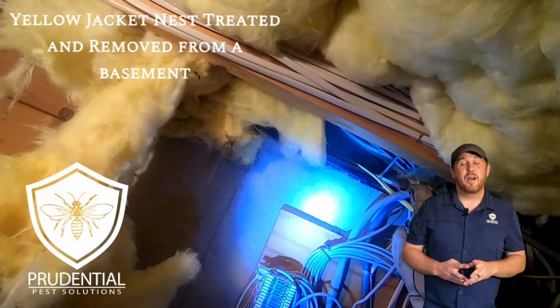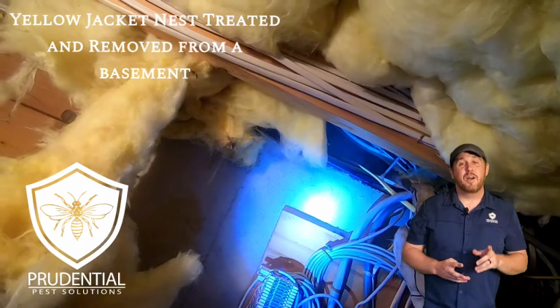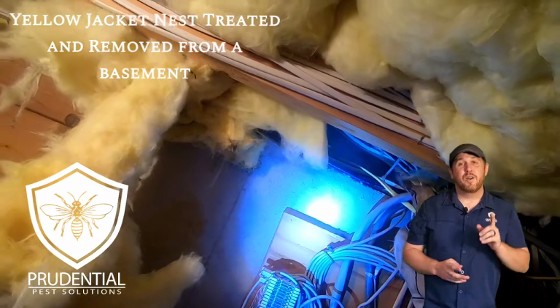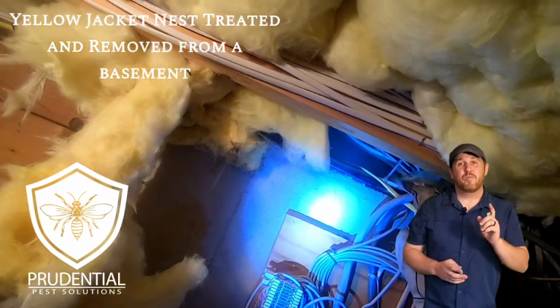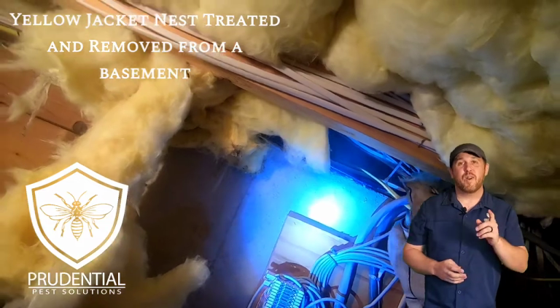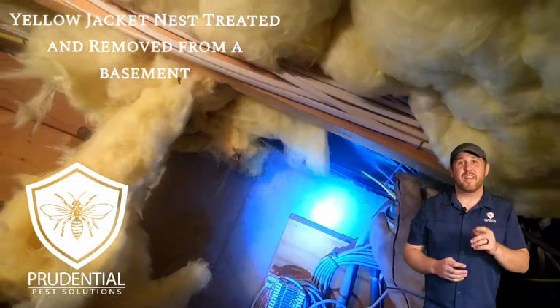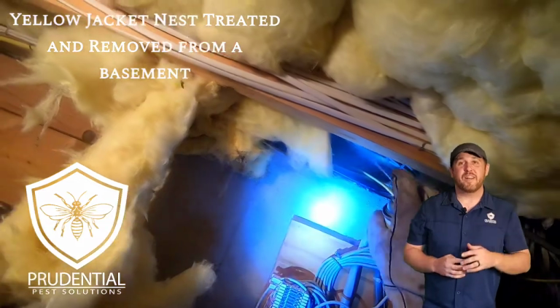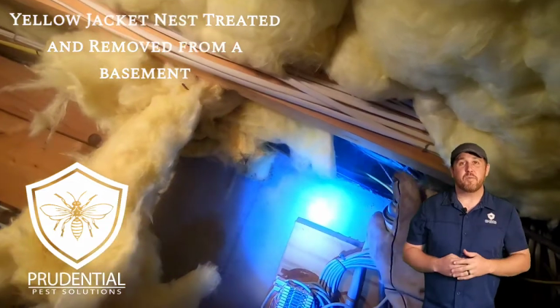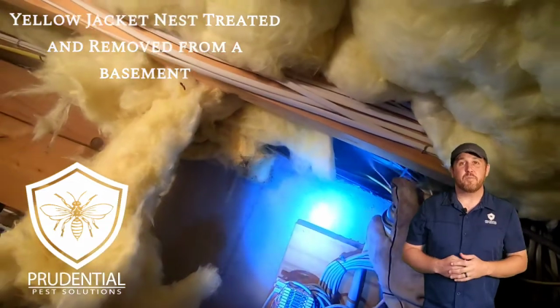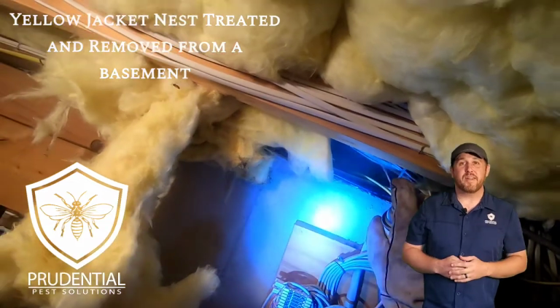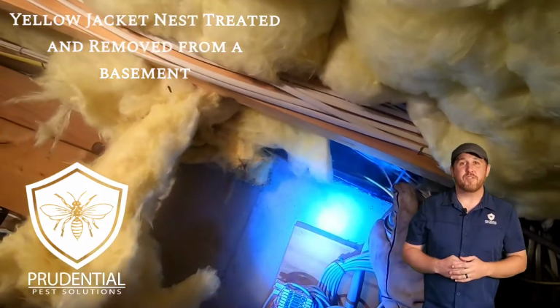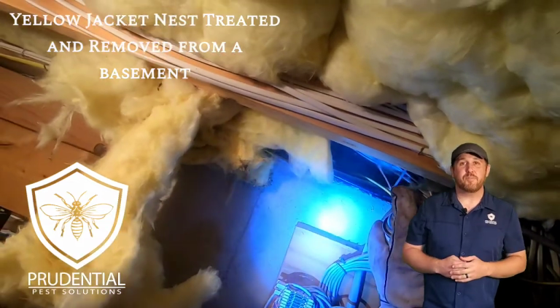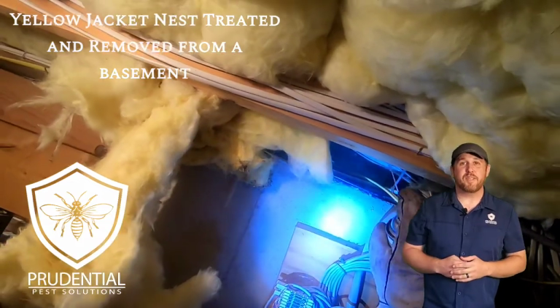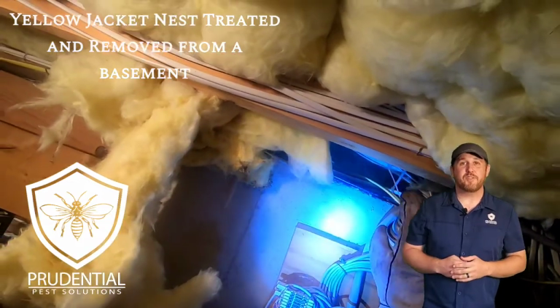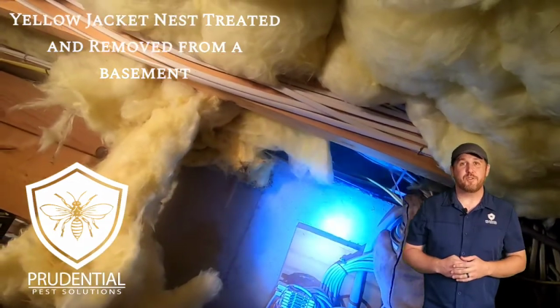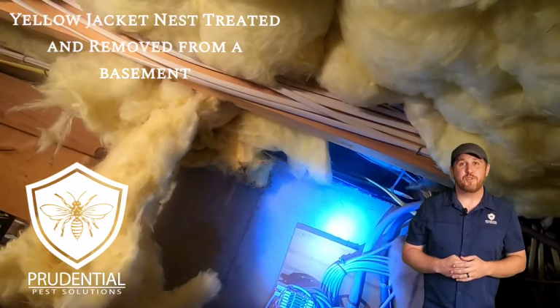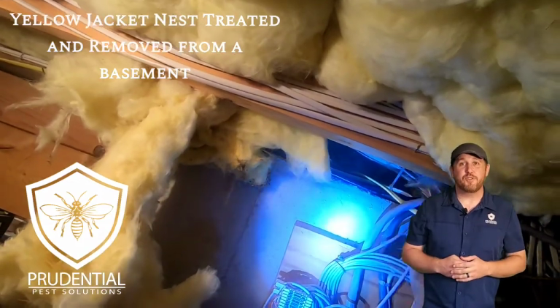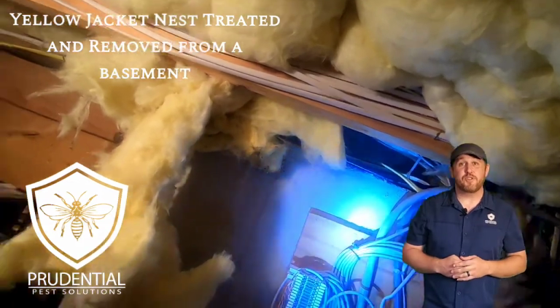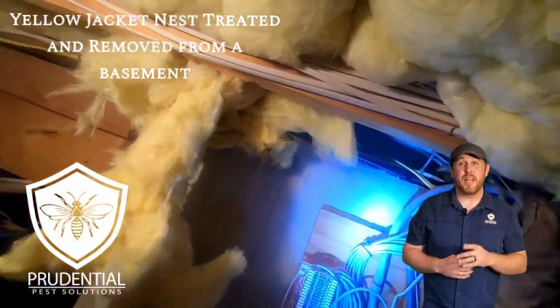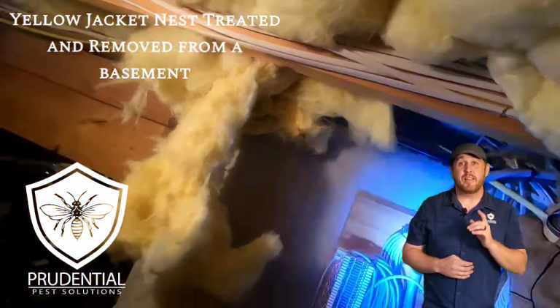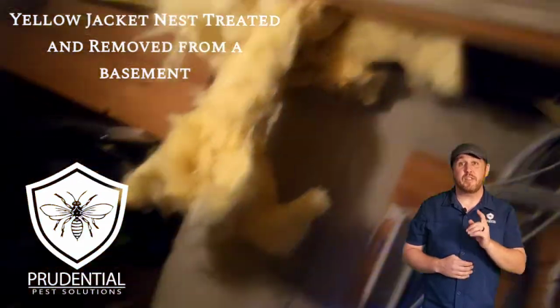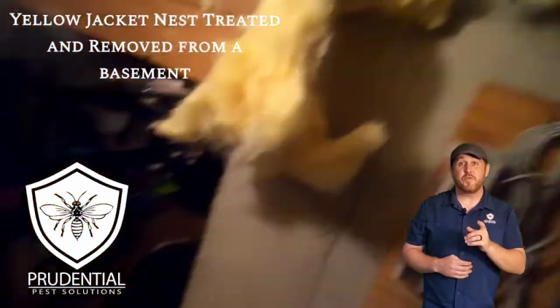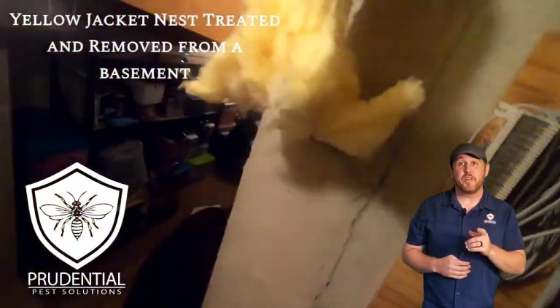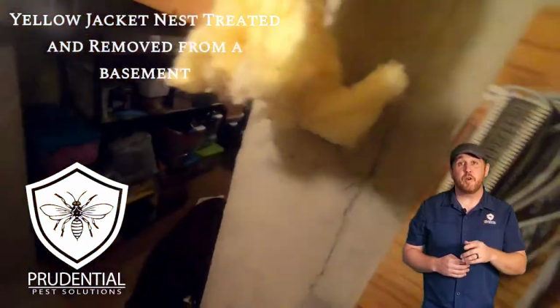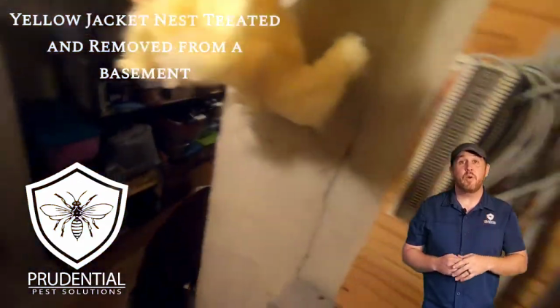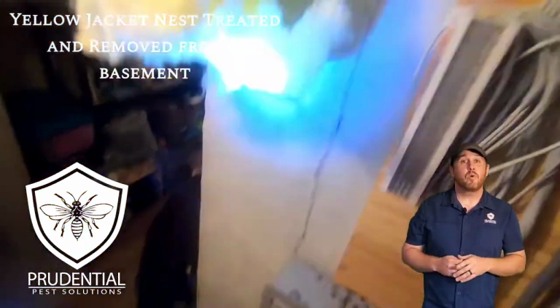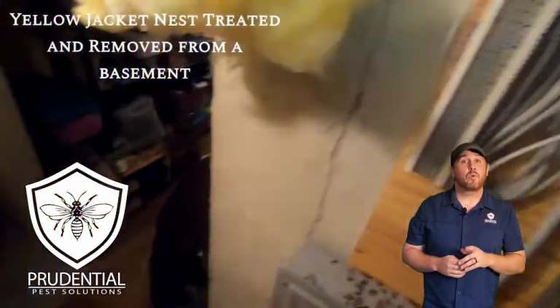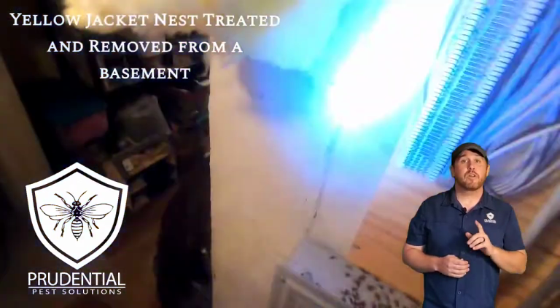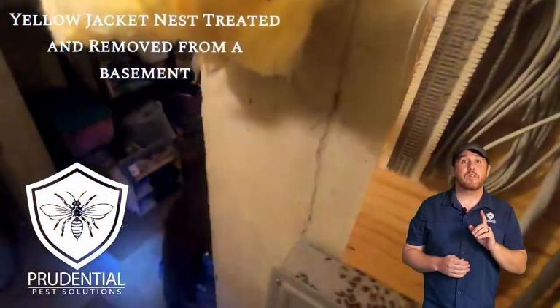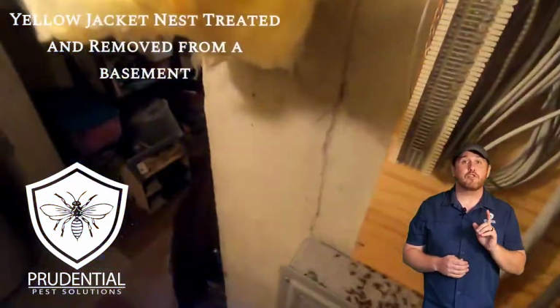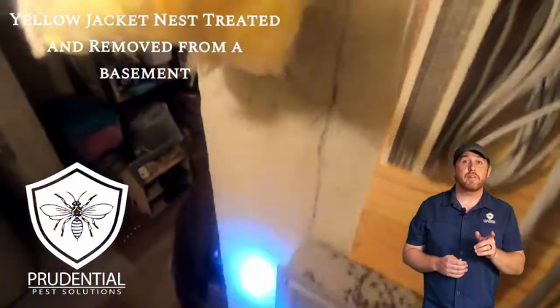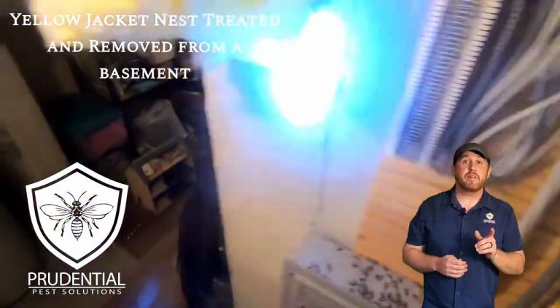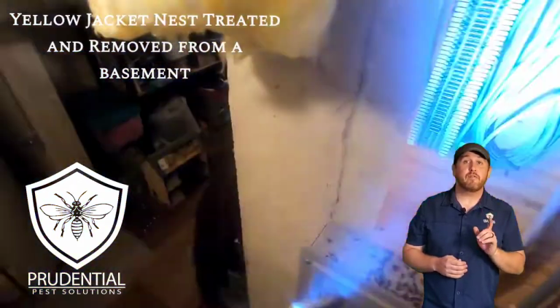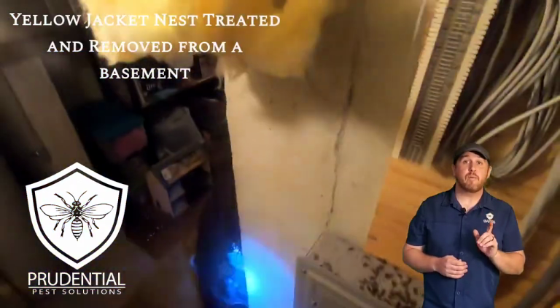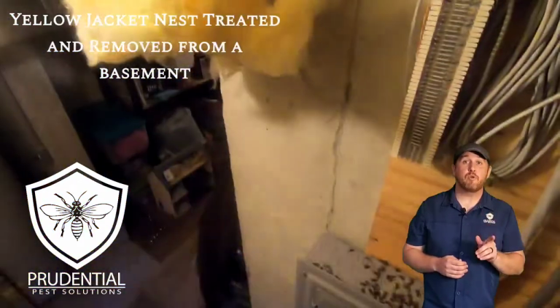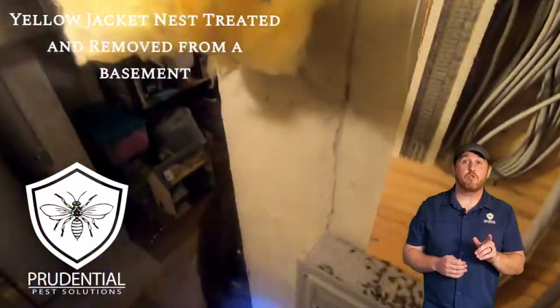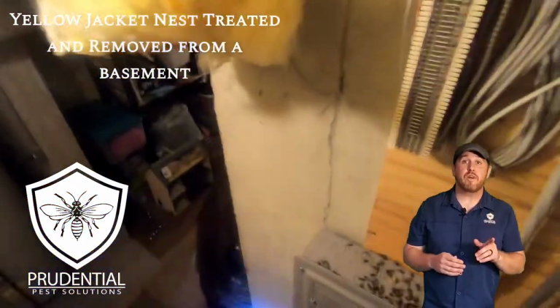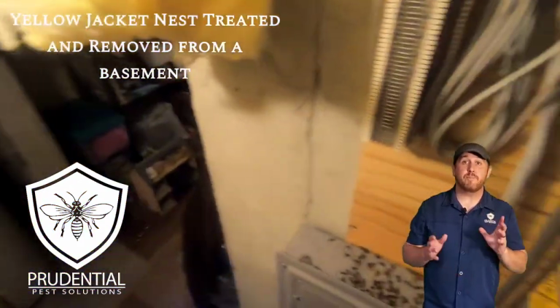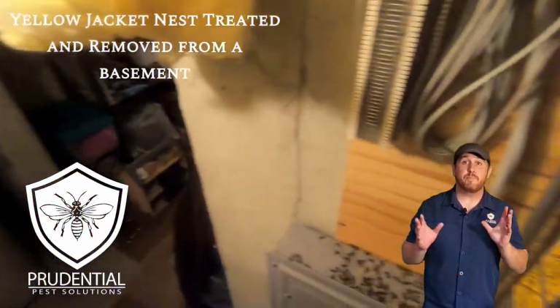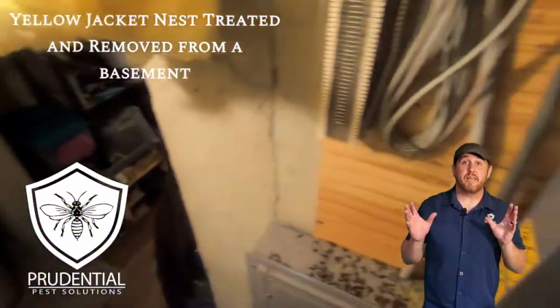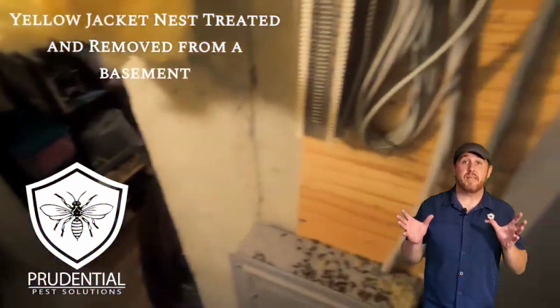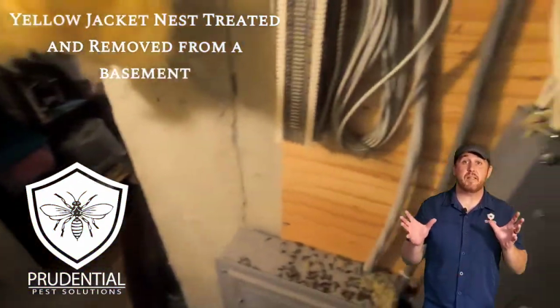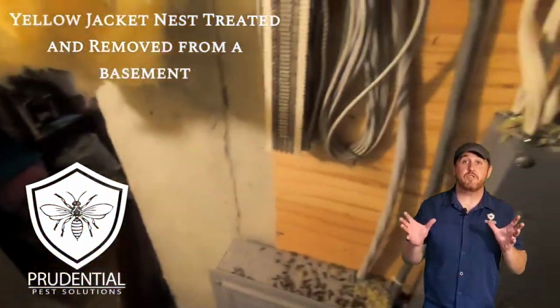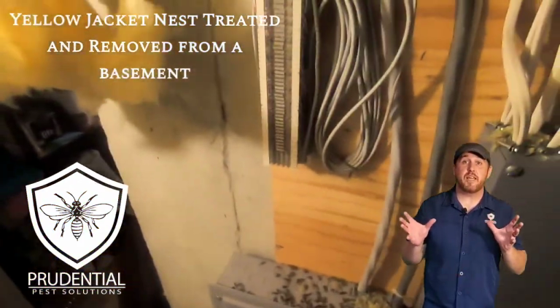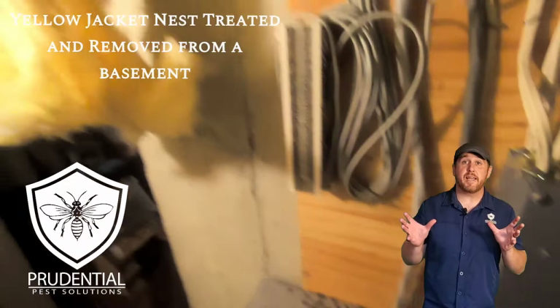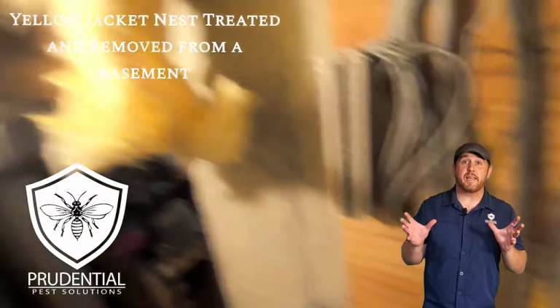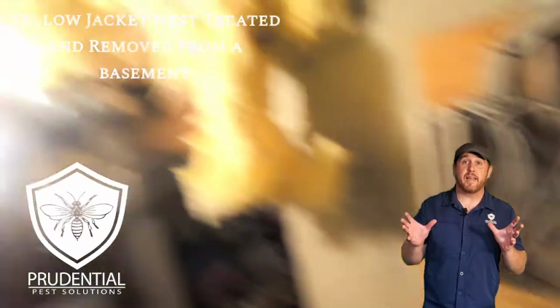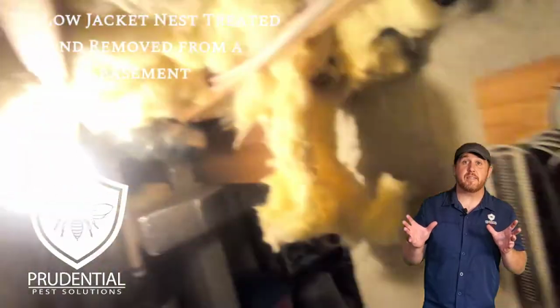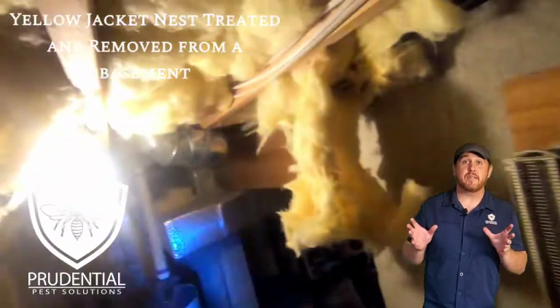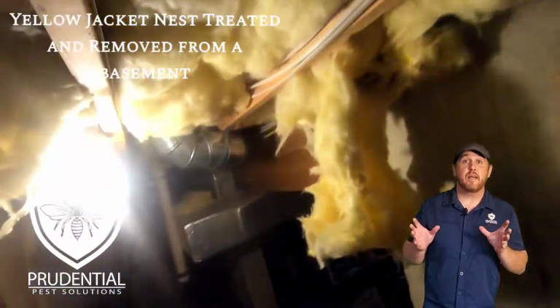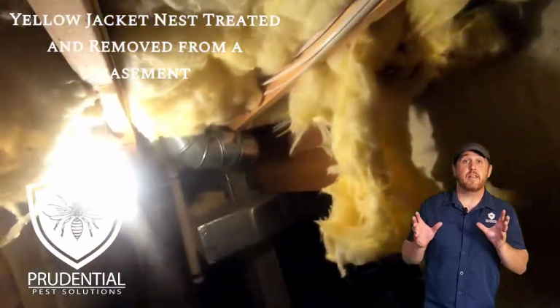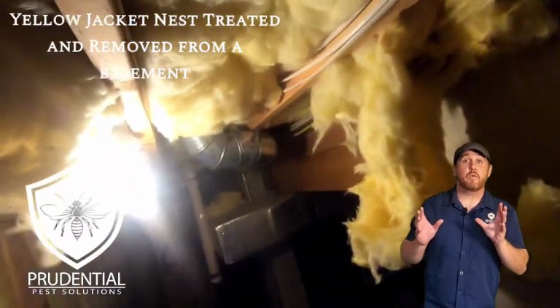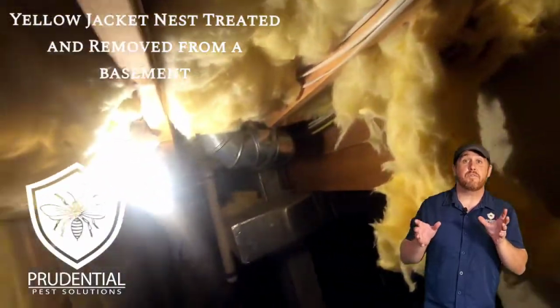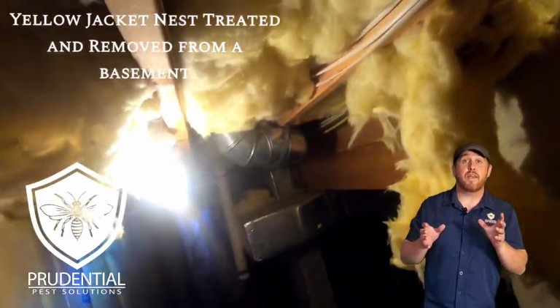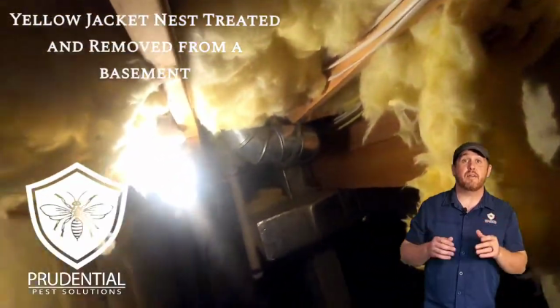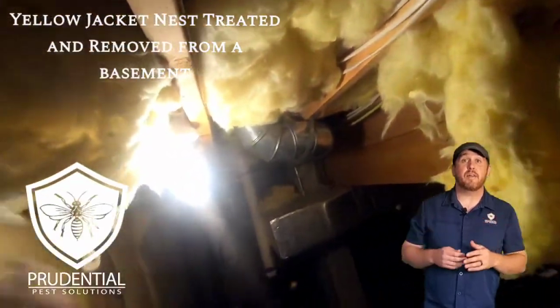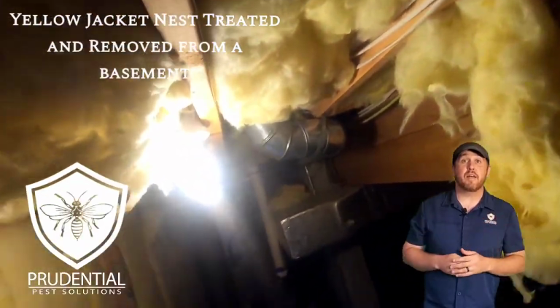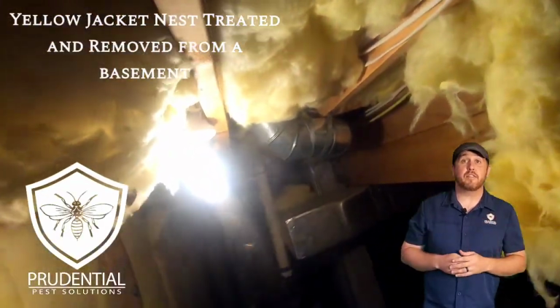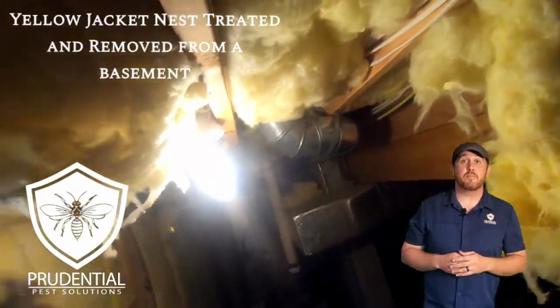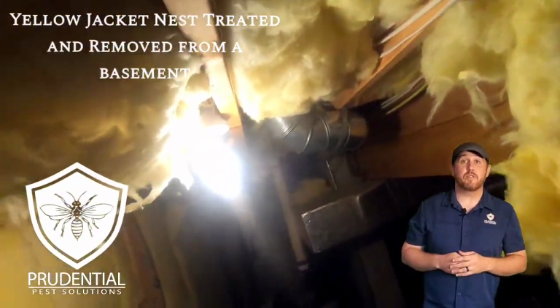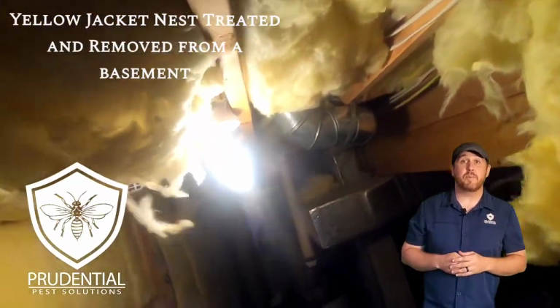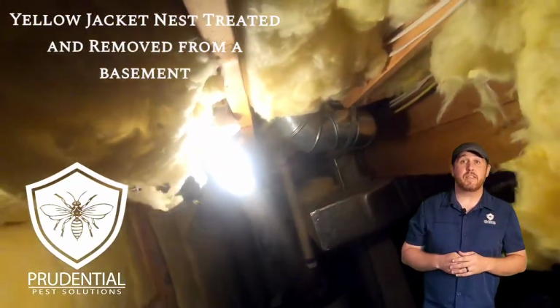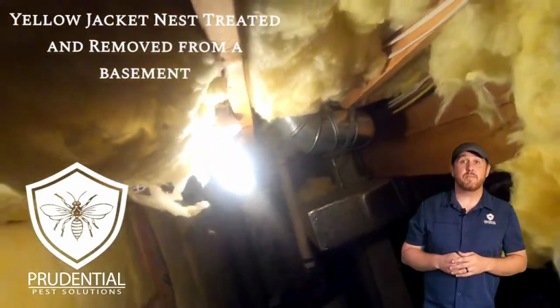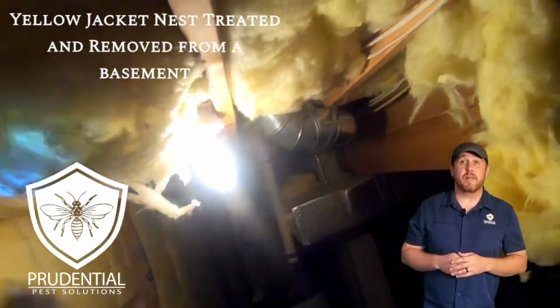Ryan here with Prudential Pest Solutions. In this video we're going to treat and remove a big yellow jacket nest that we found in a customer's basement.